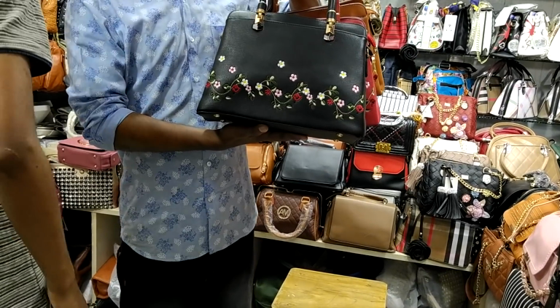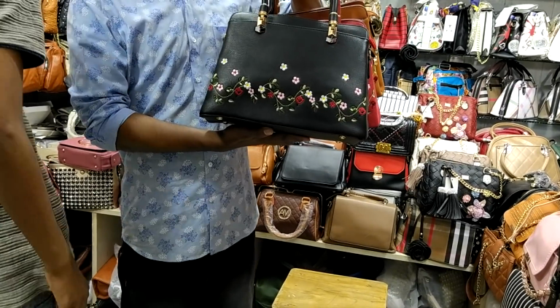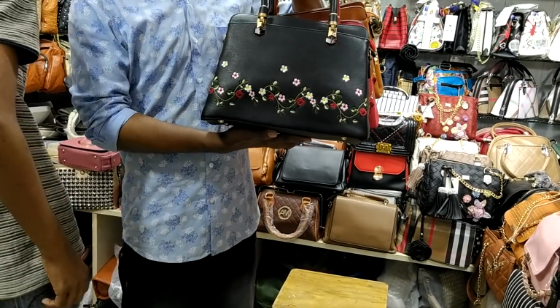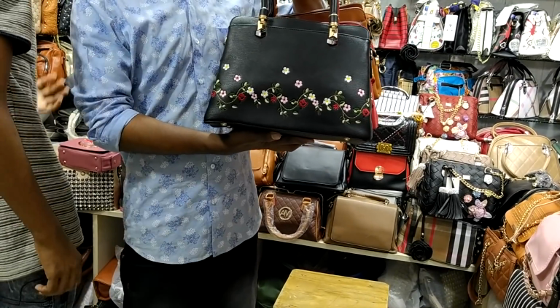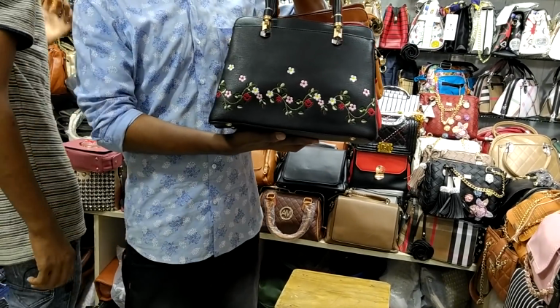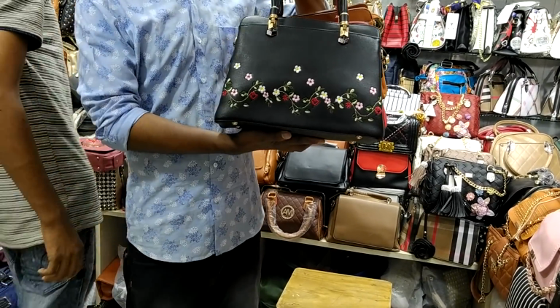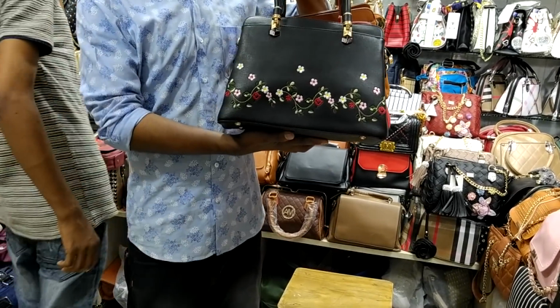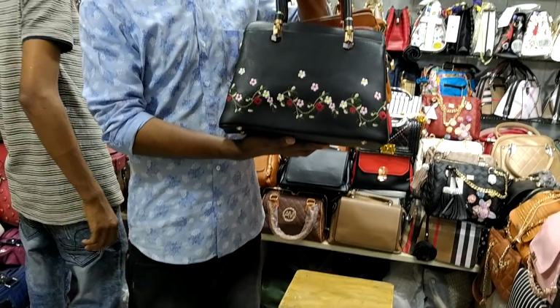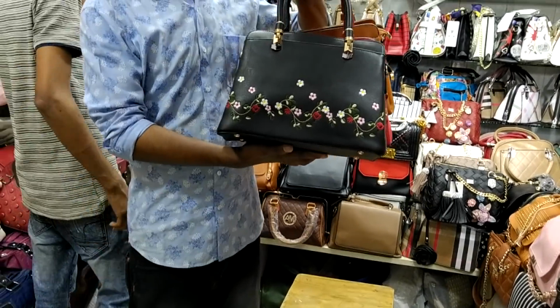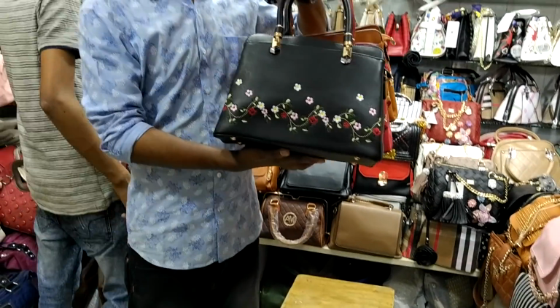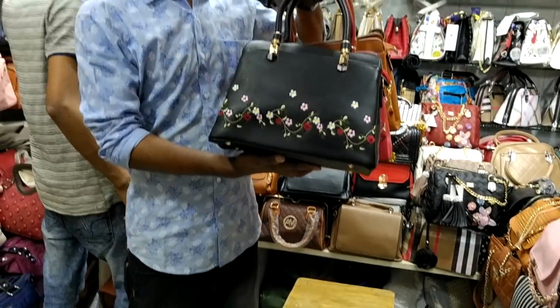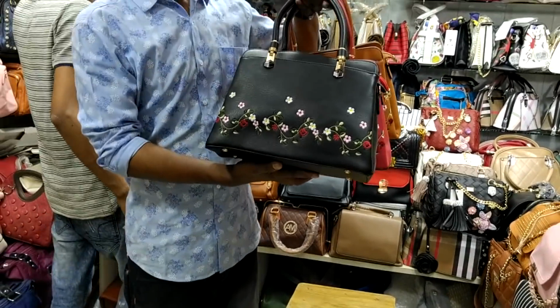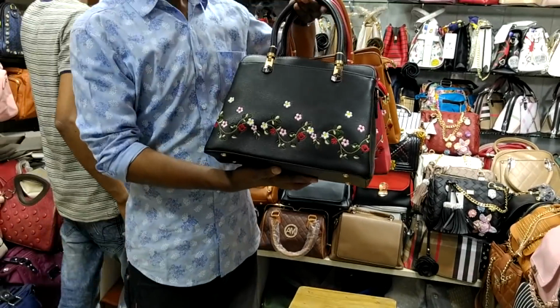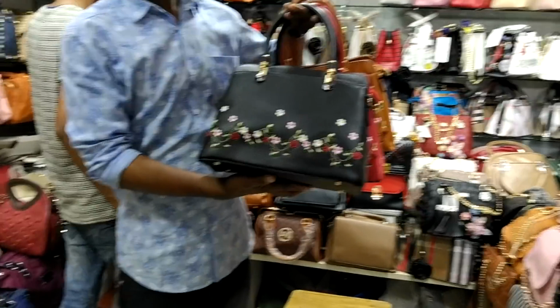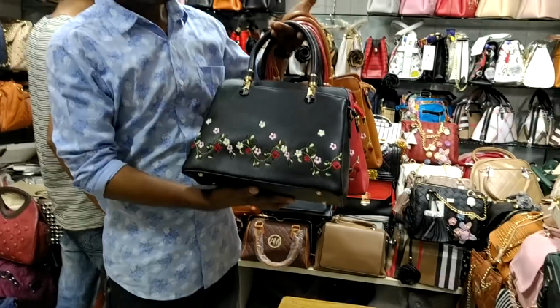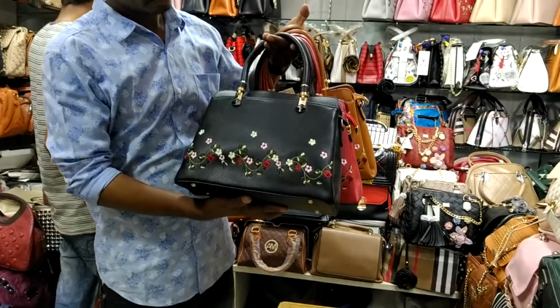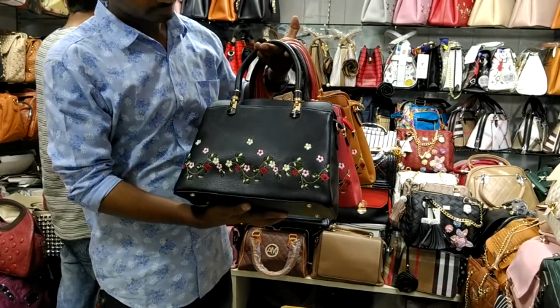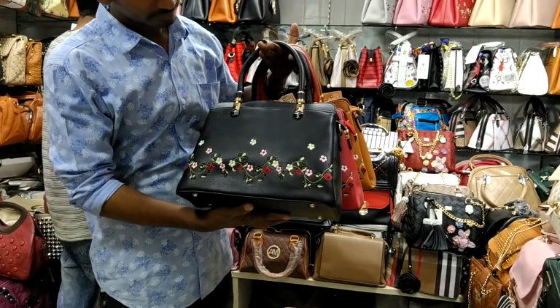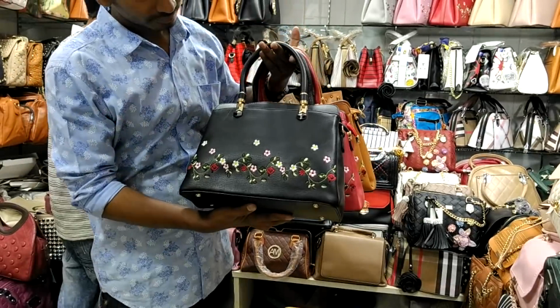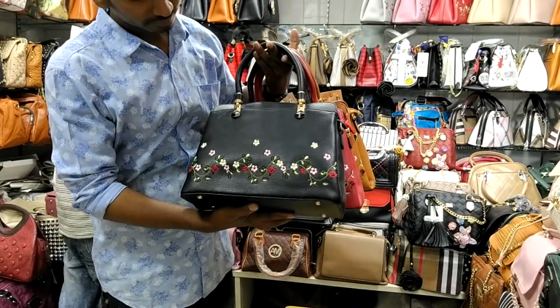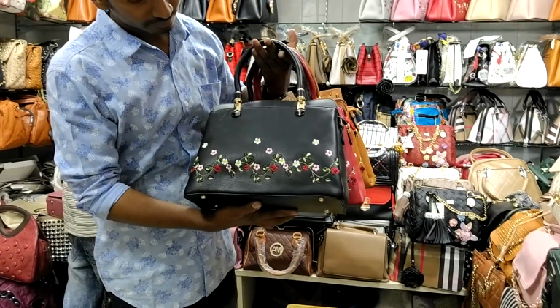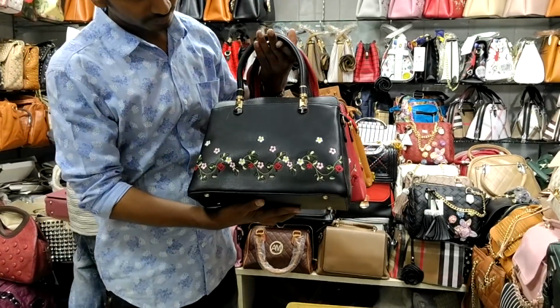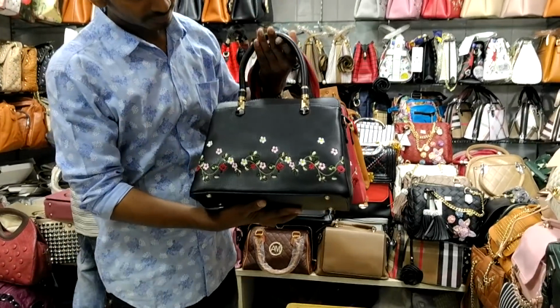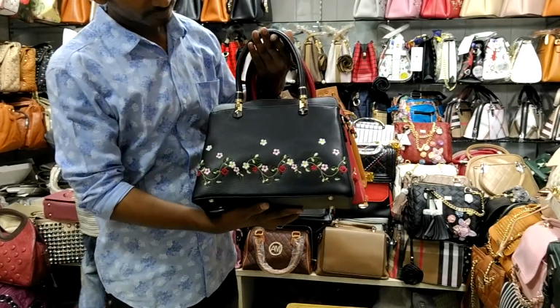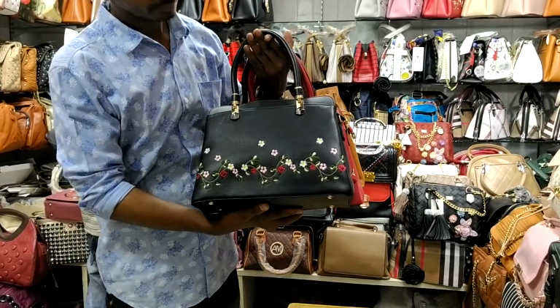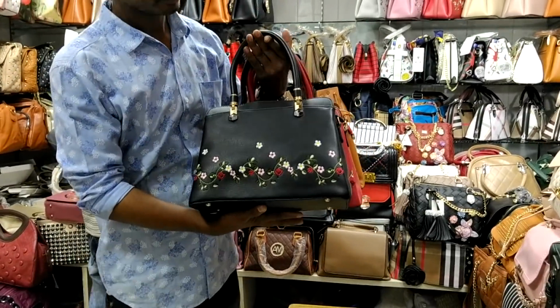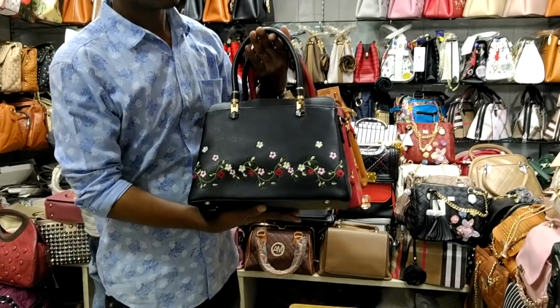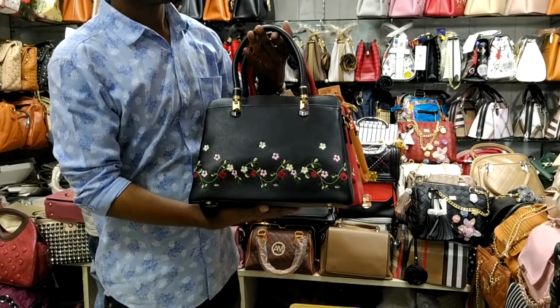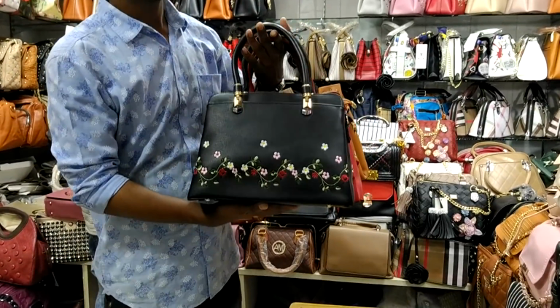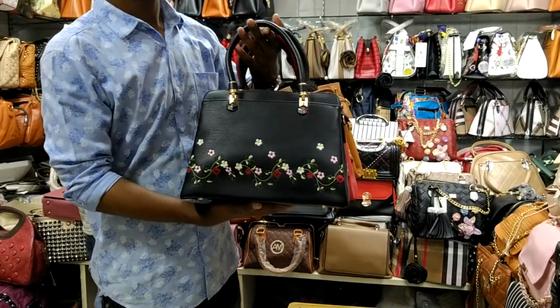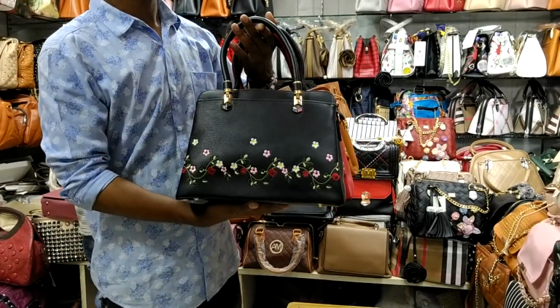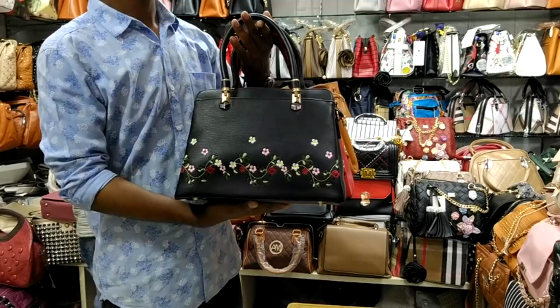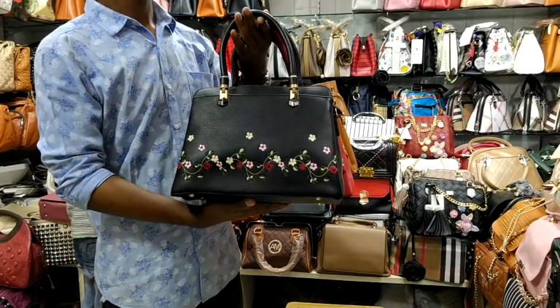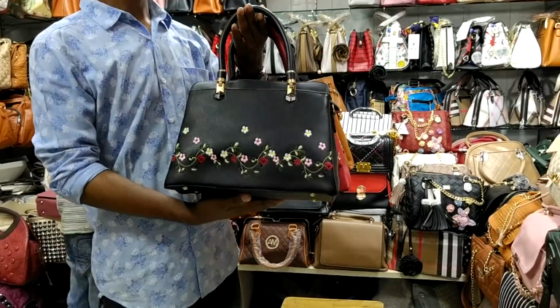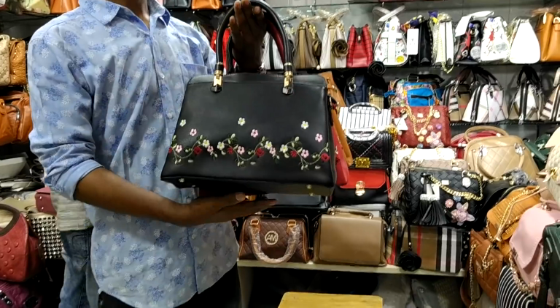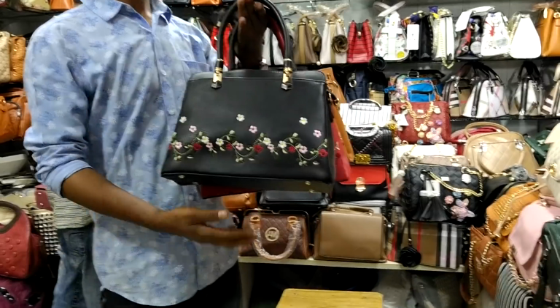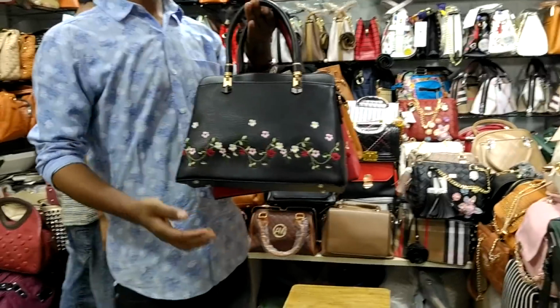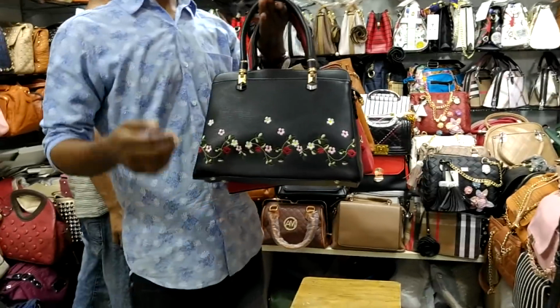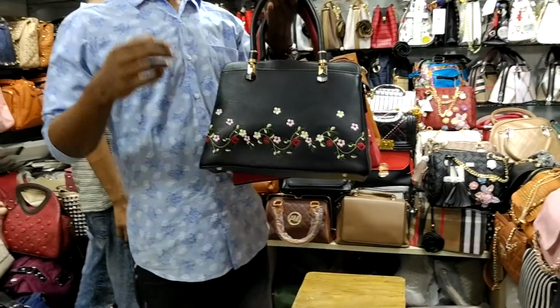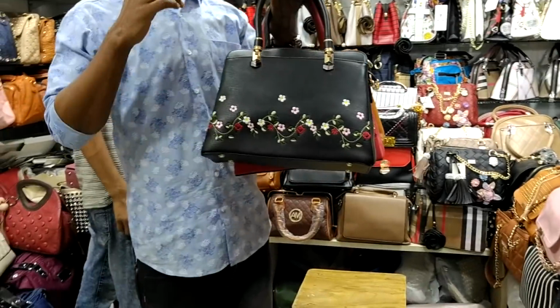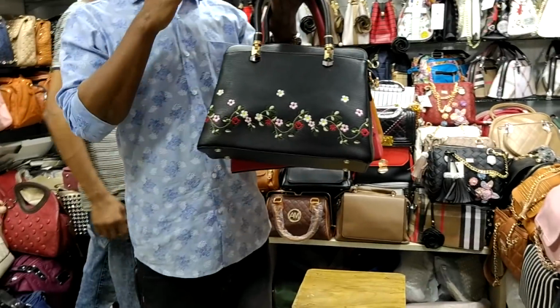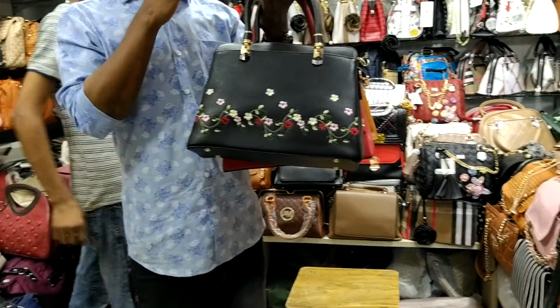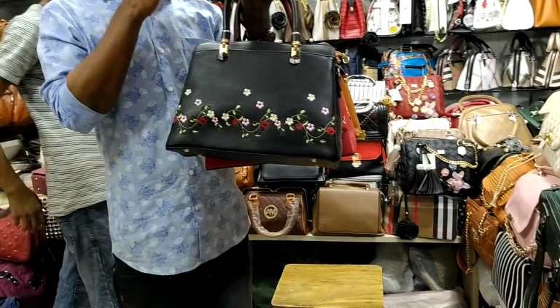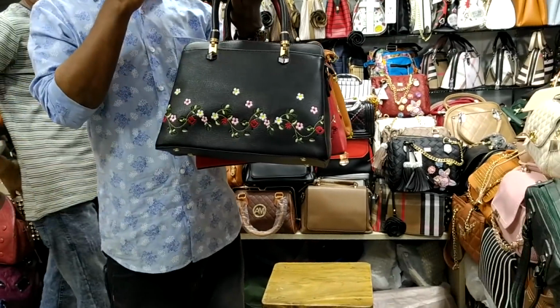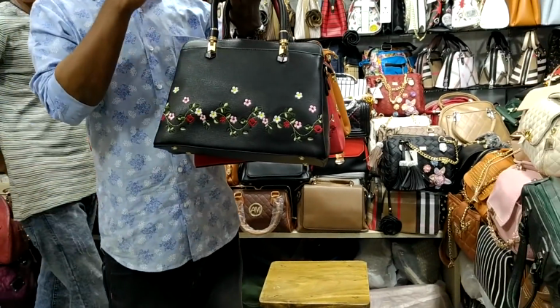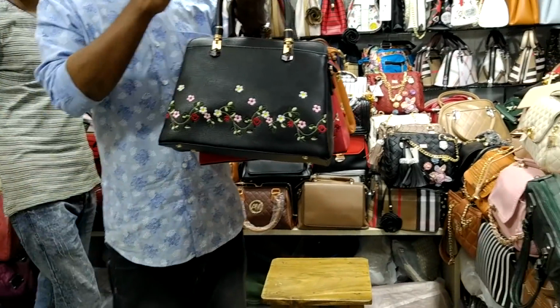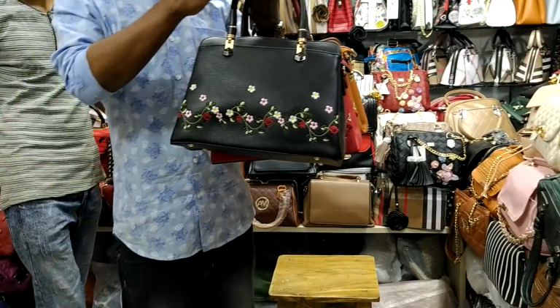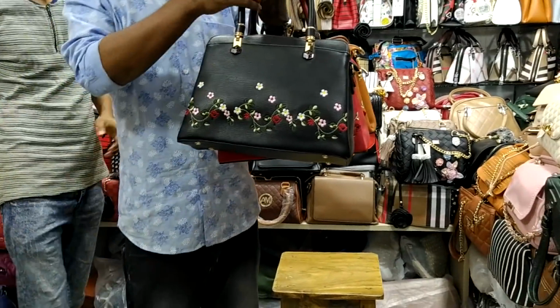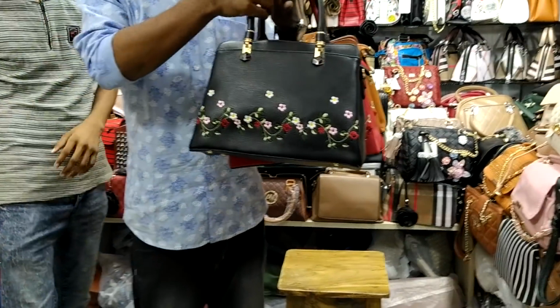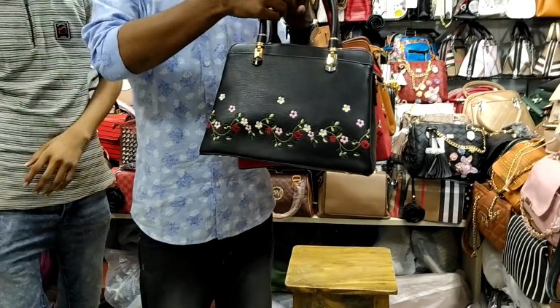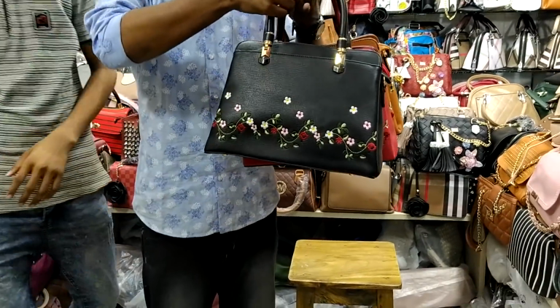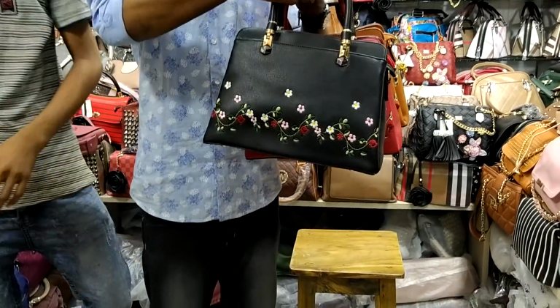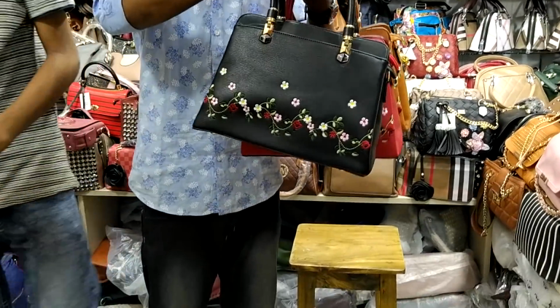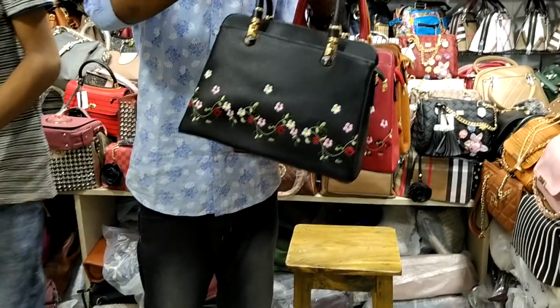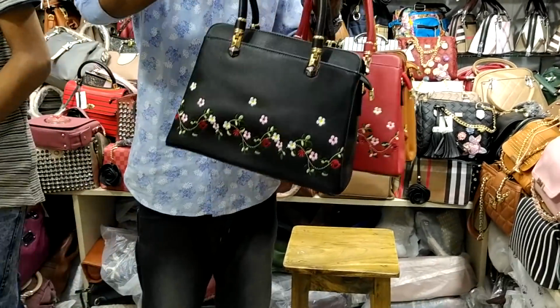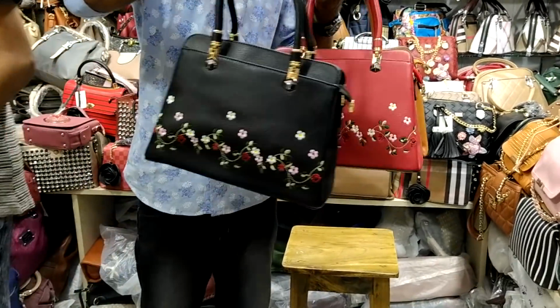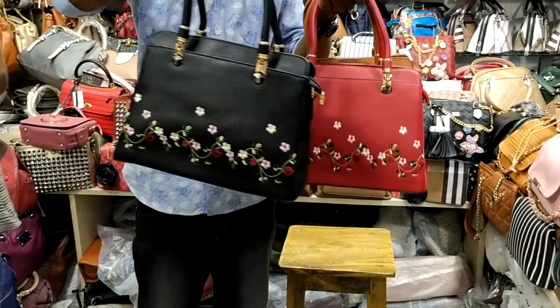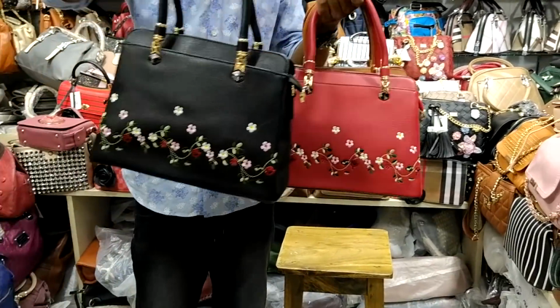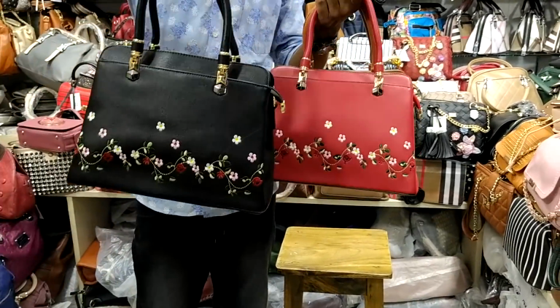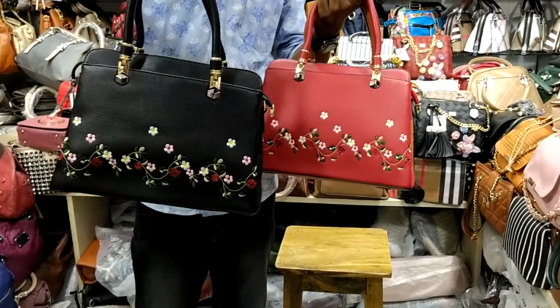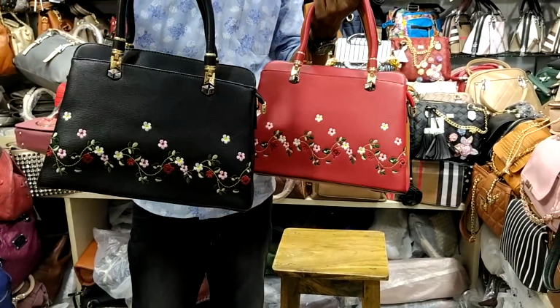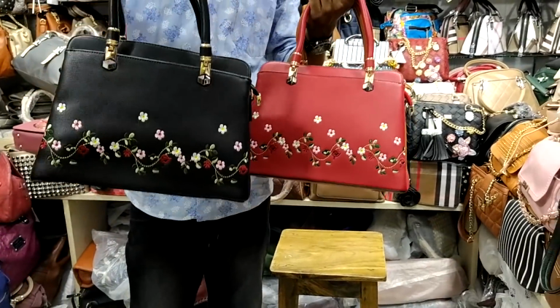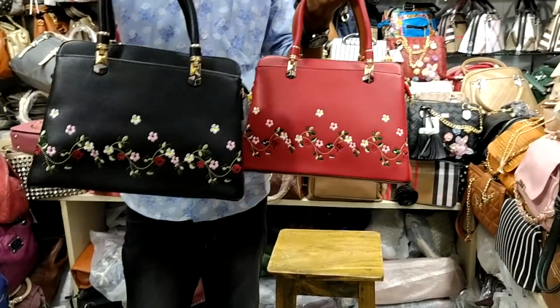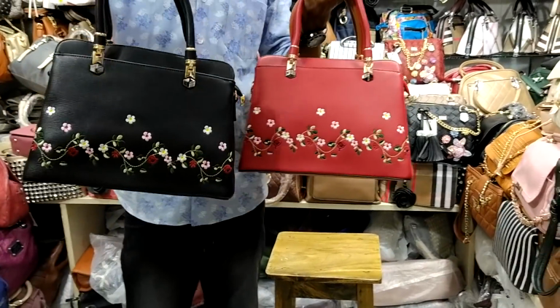Hello friends, Assalamualaikum. I am Raben, and today I have a lady bag of medium size, which is a party casual, normal shop bag.